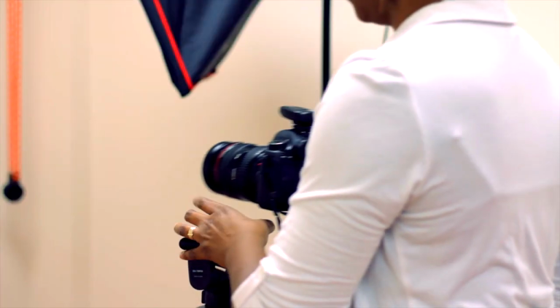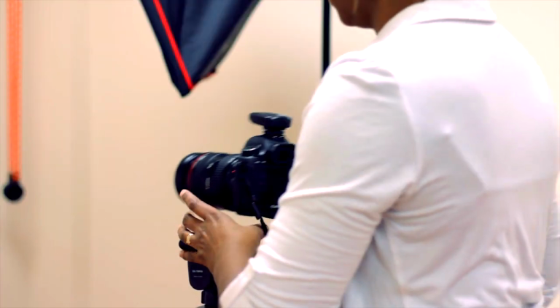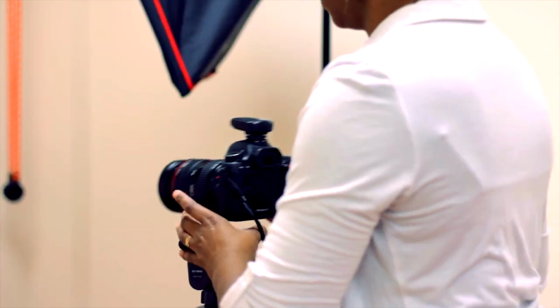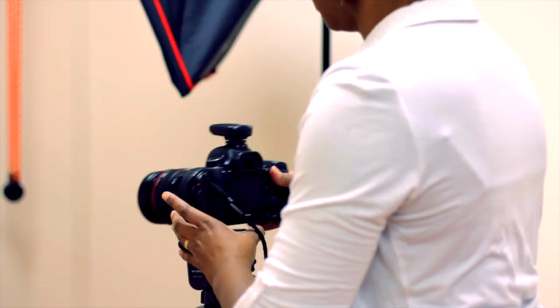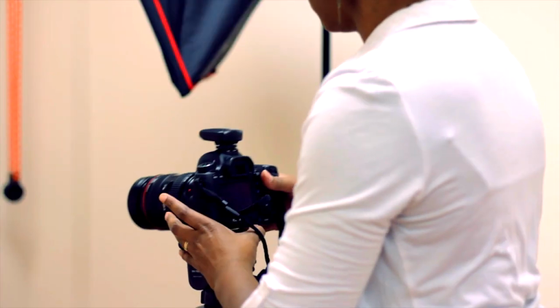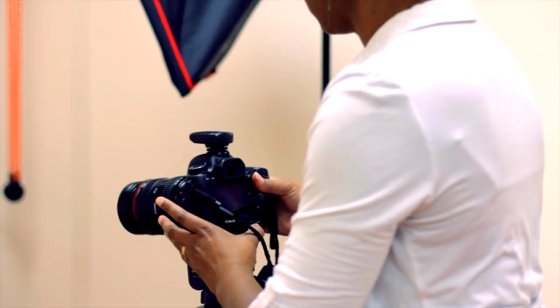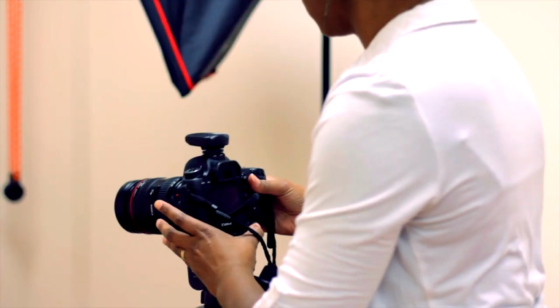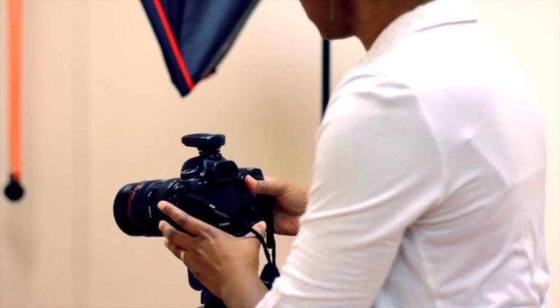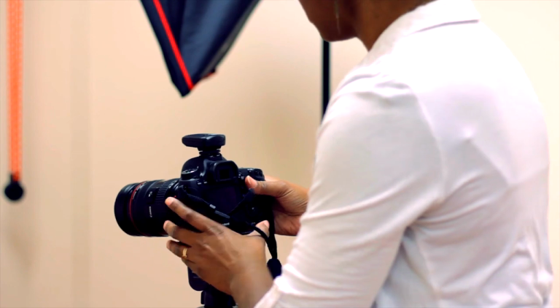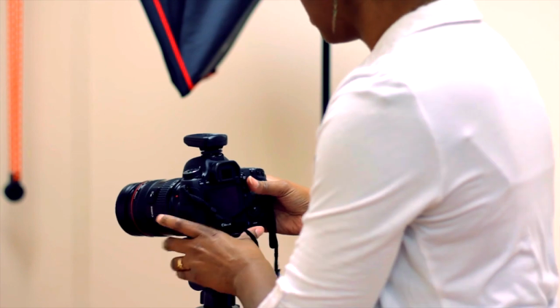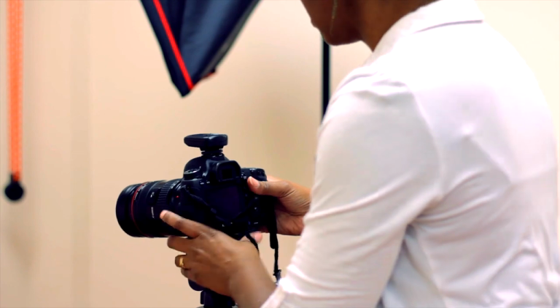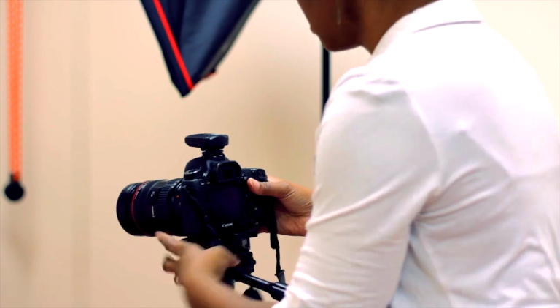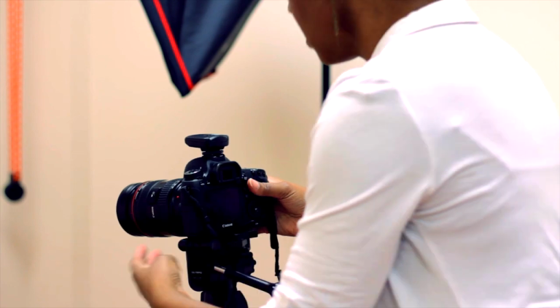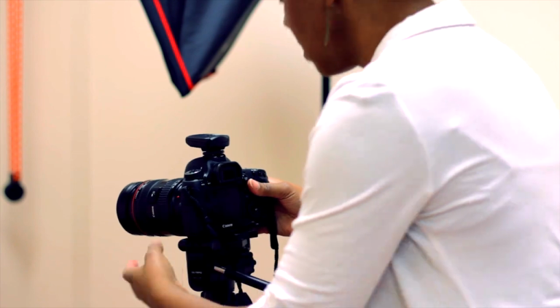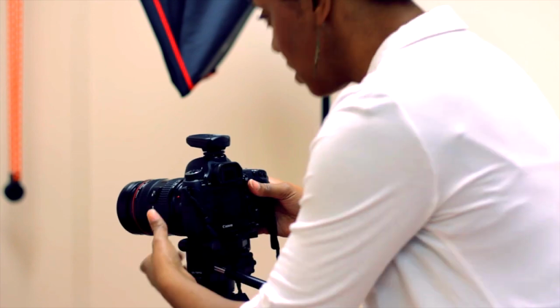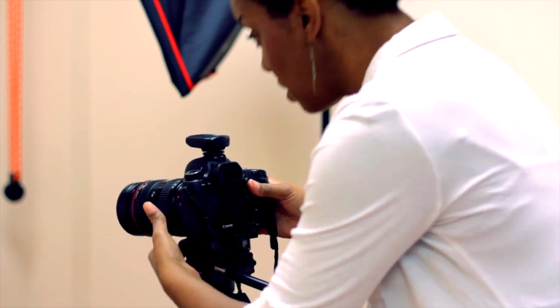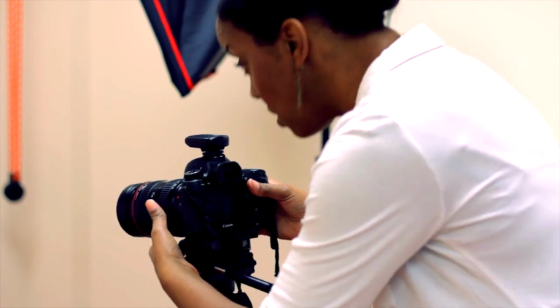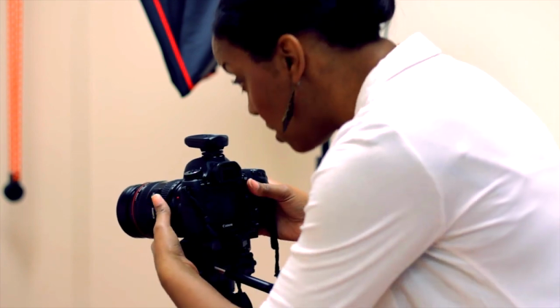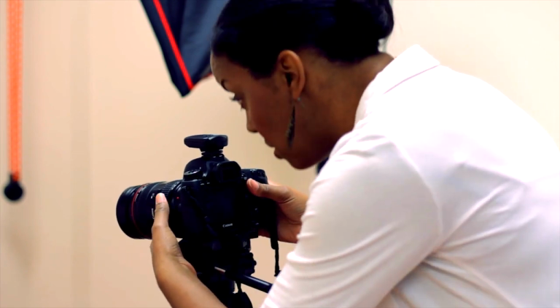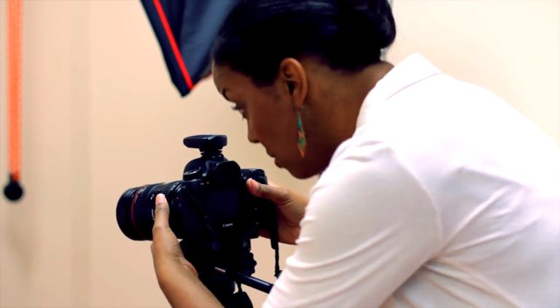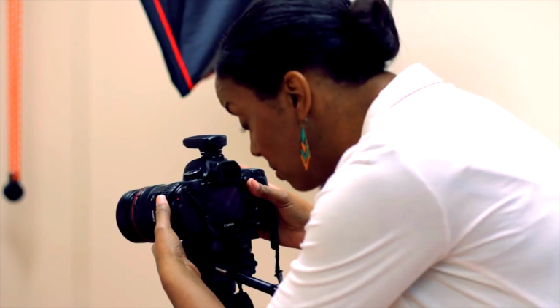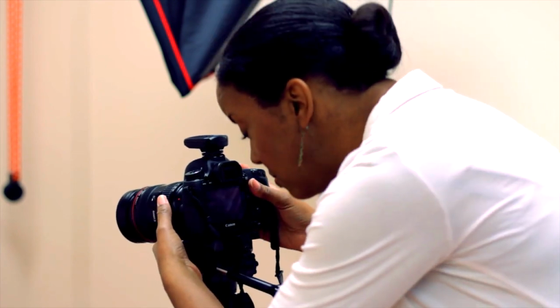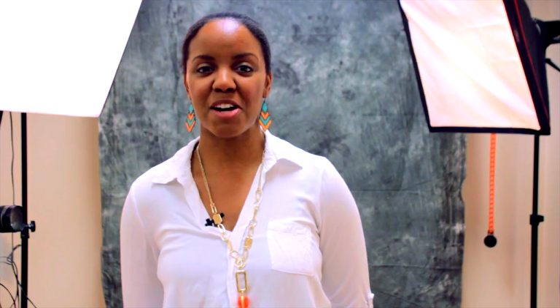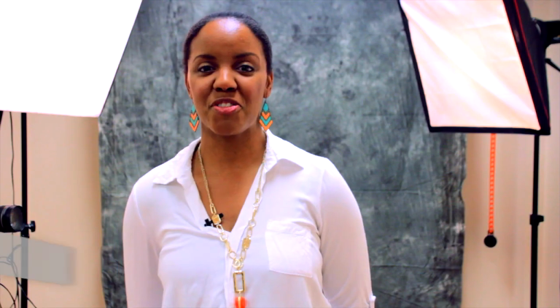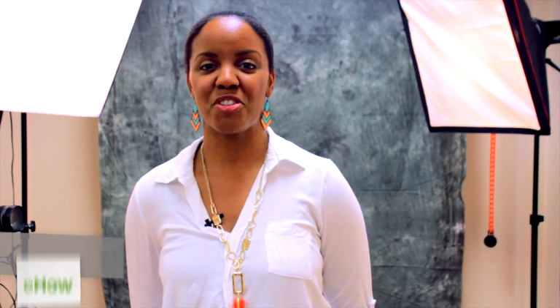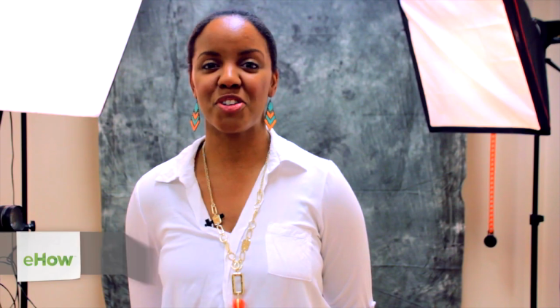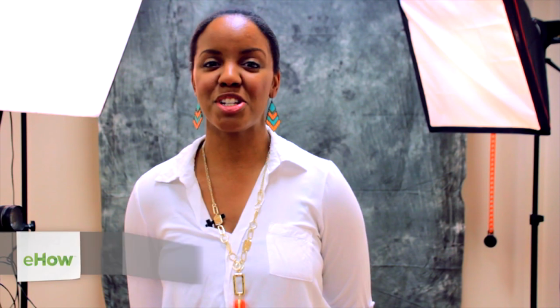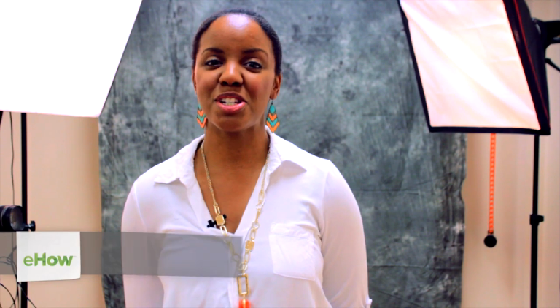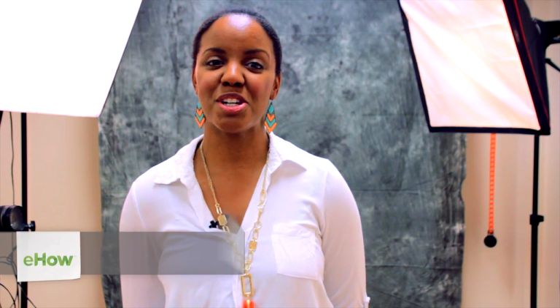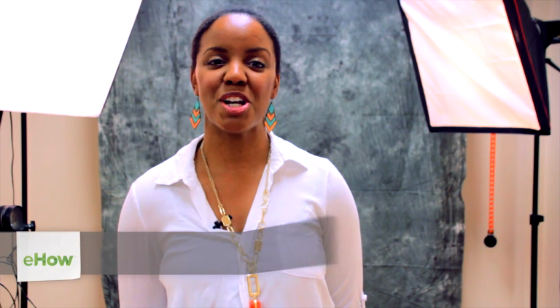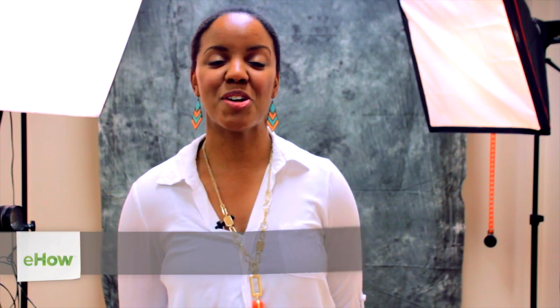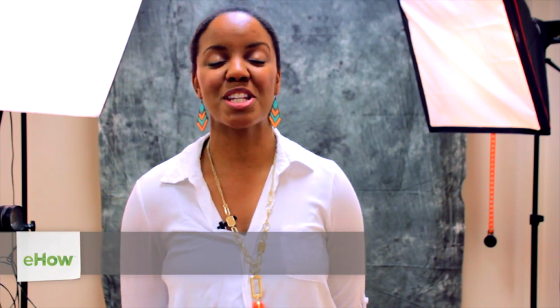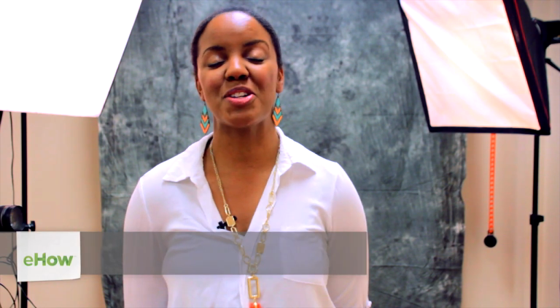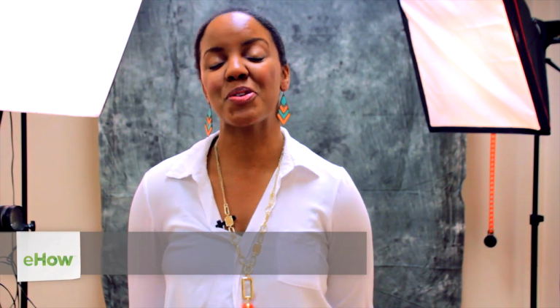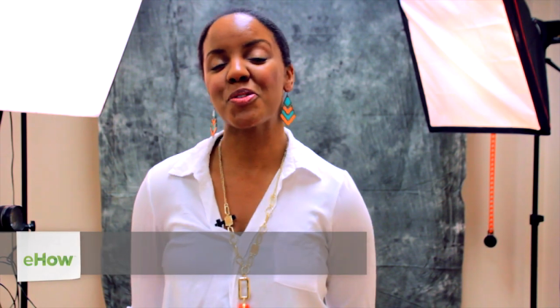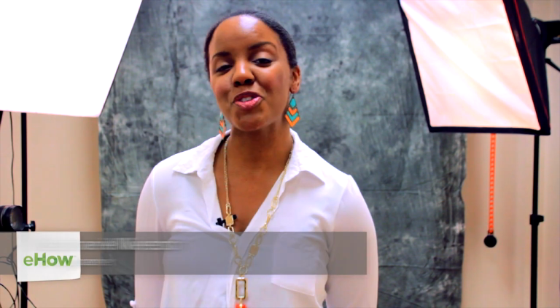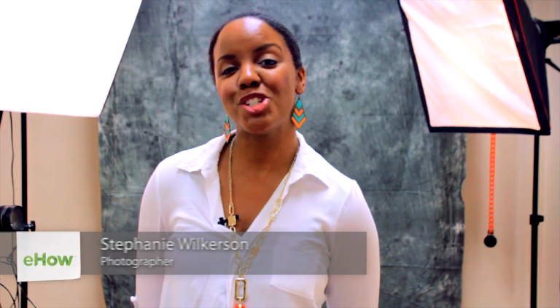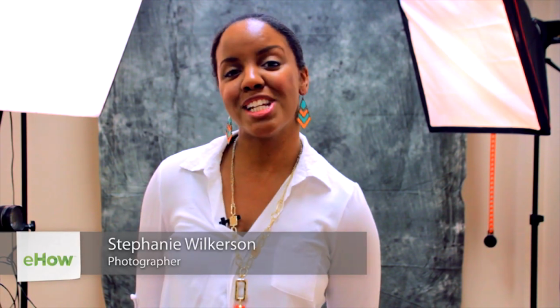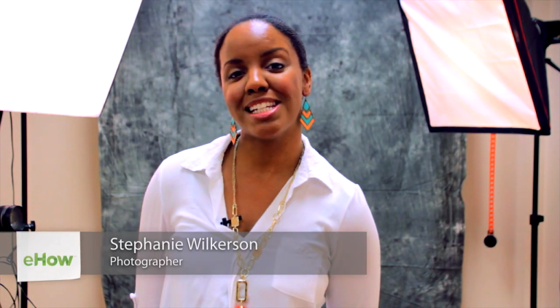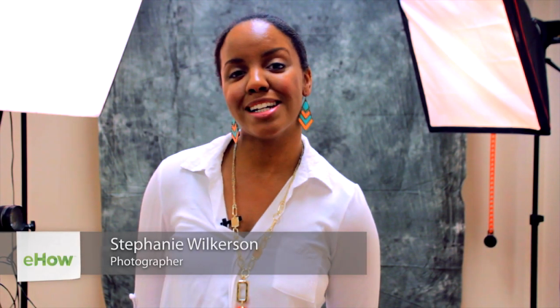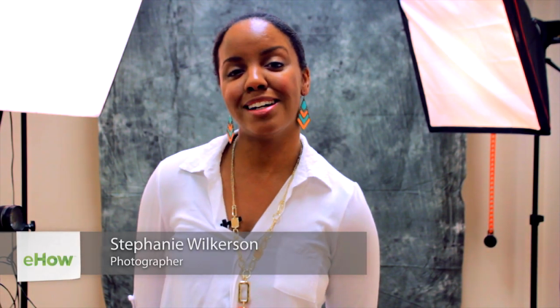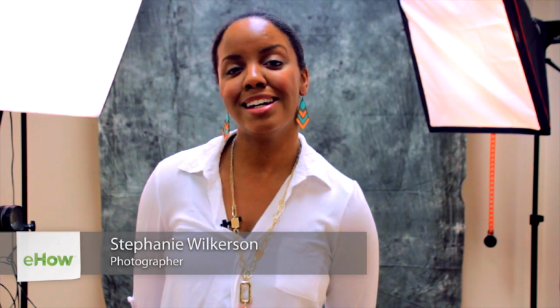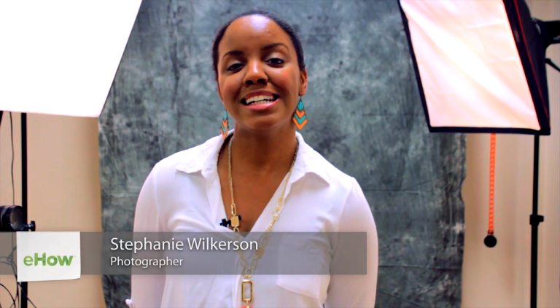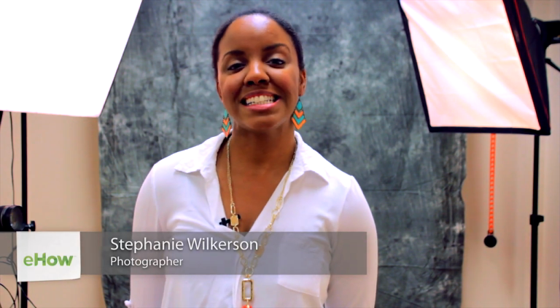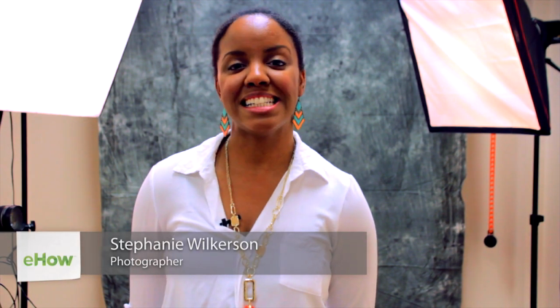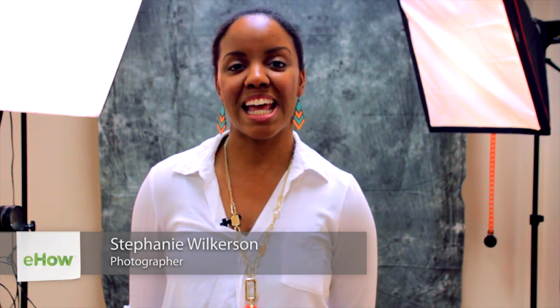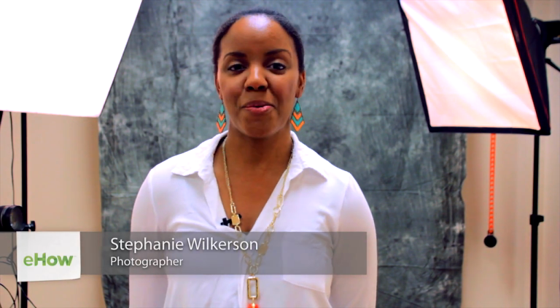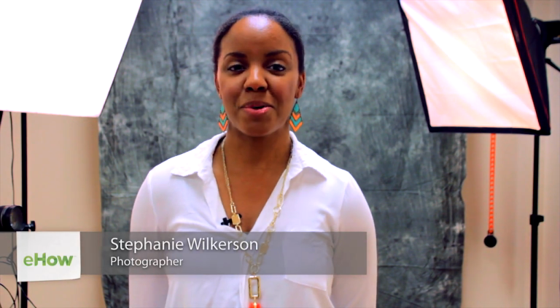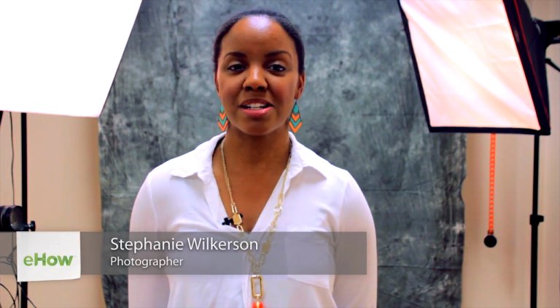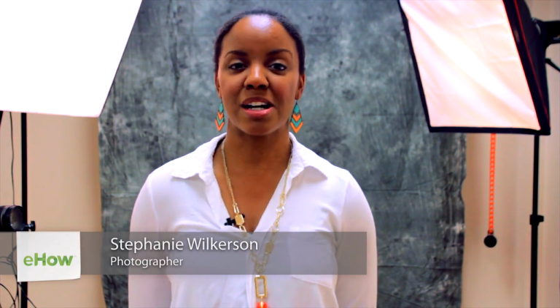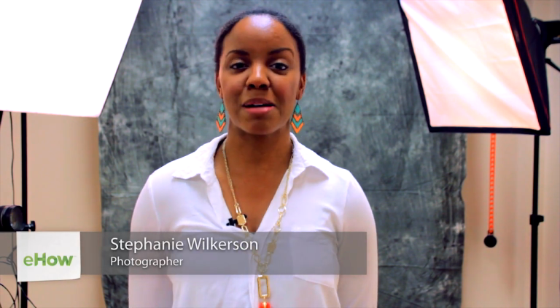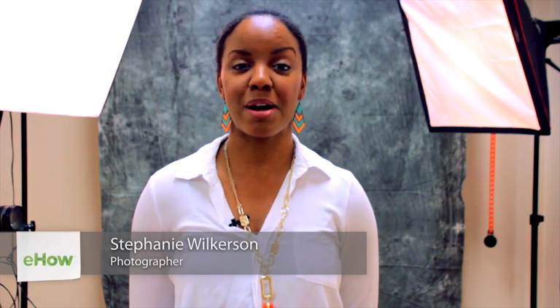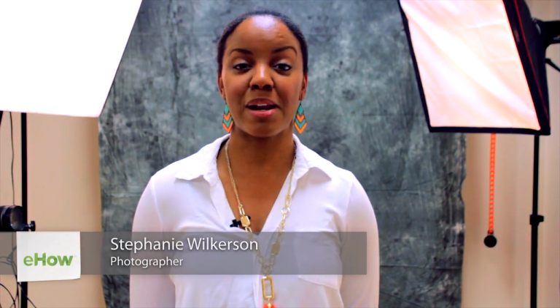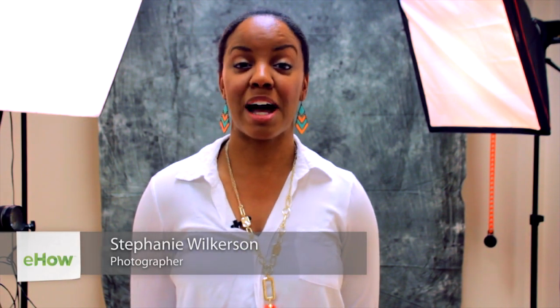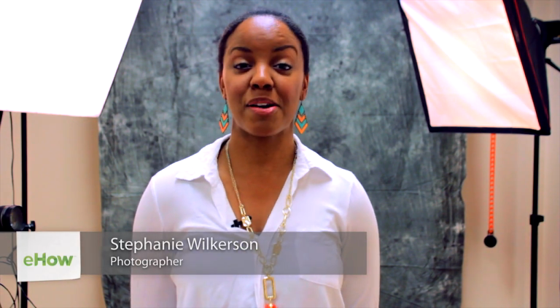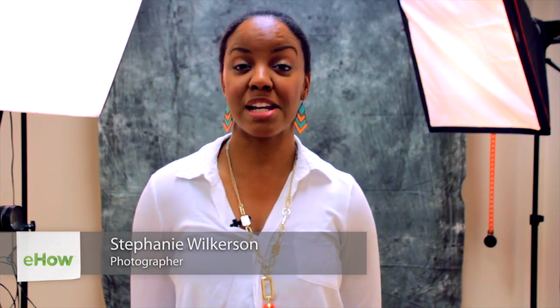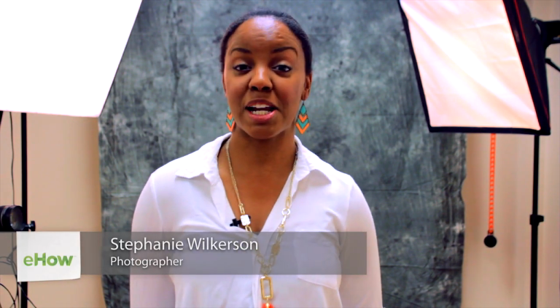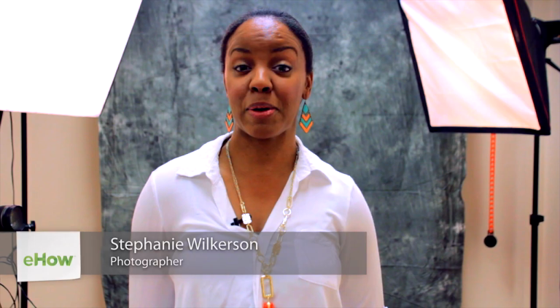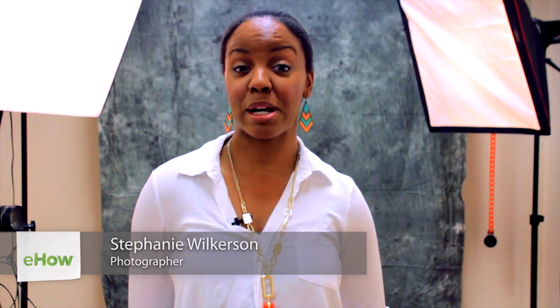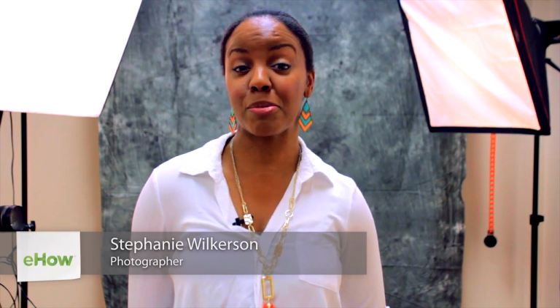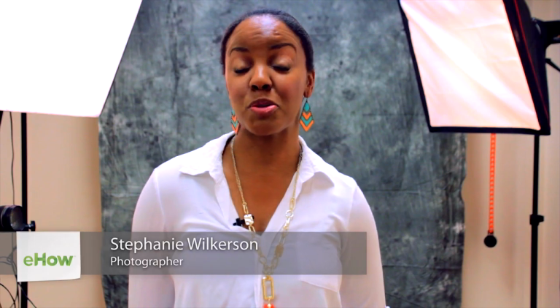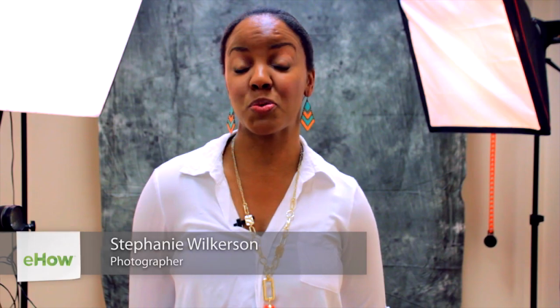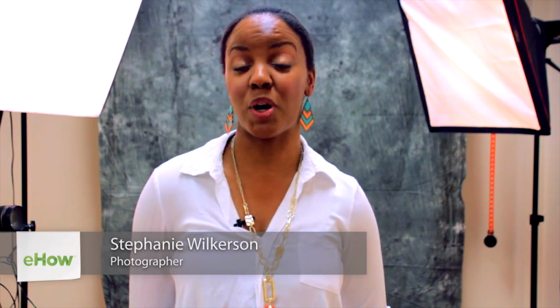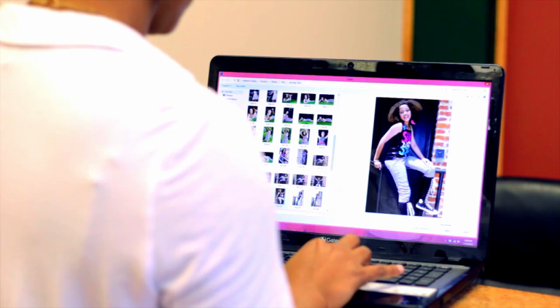Hi, this is Stephanie Wilkerson, Head Photographer of Reece Studios in Northern Virginia. Today I want to talk about how to decorate a boudoir.